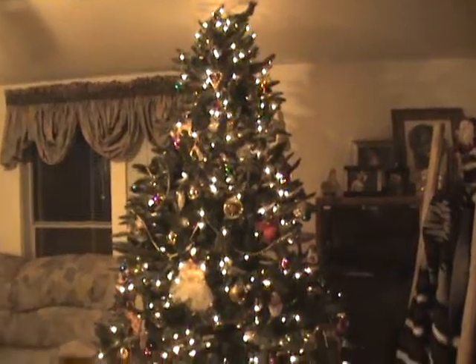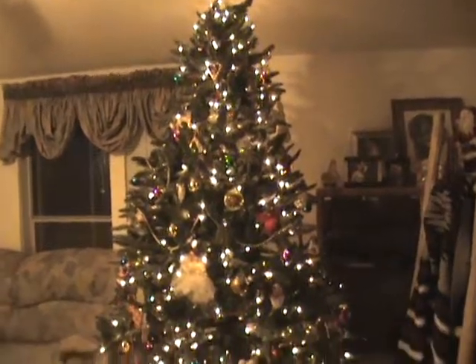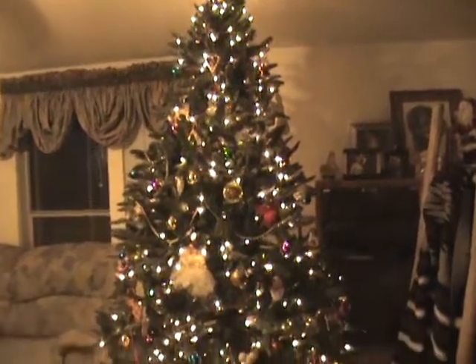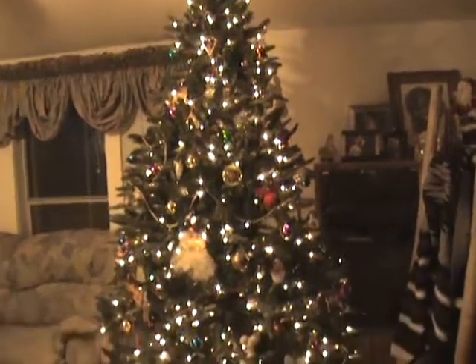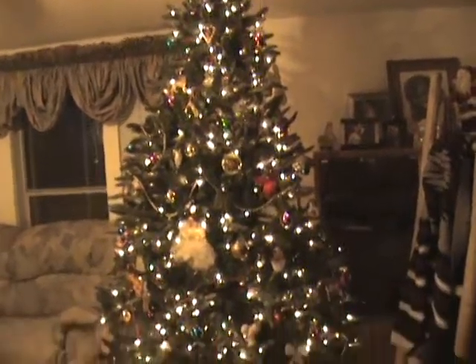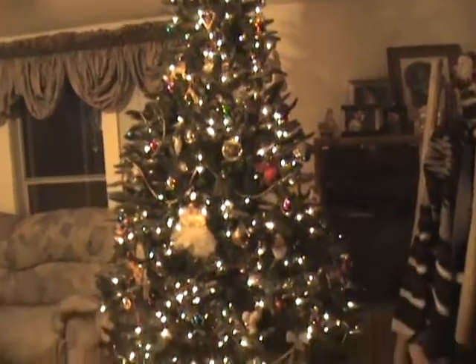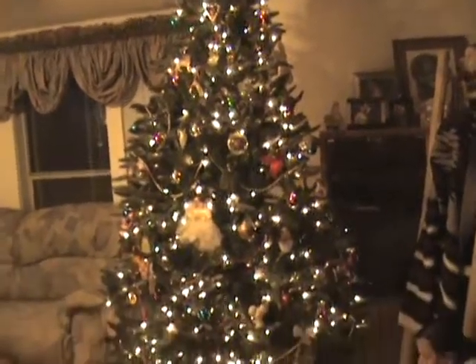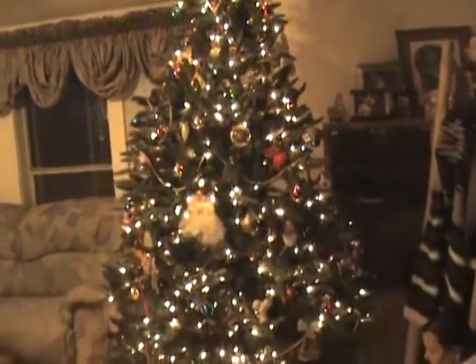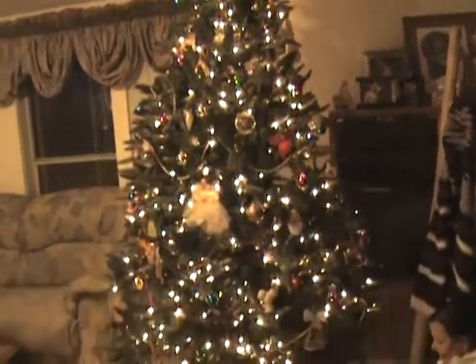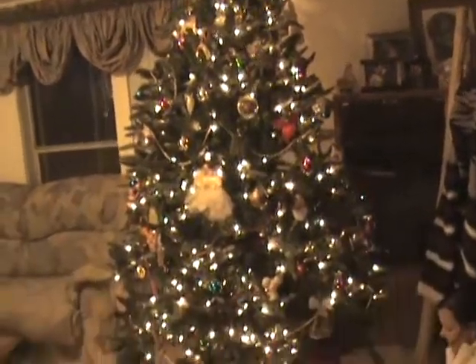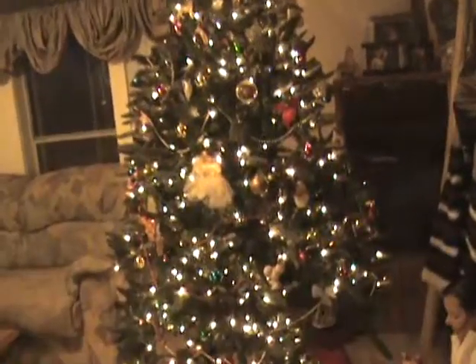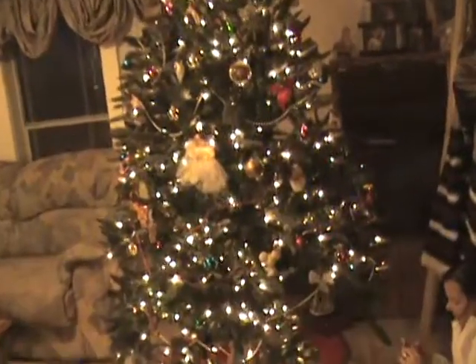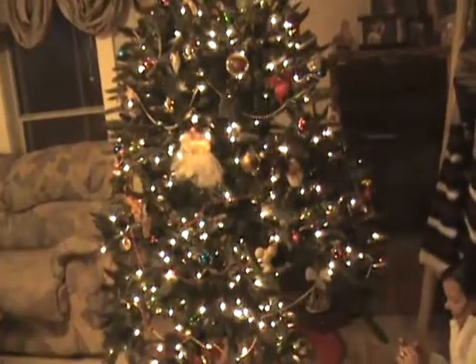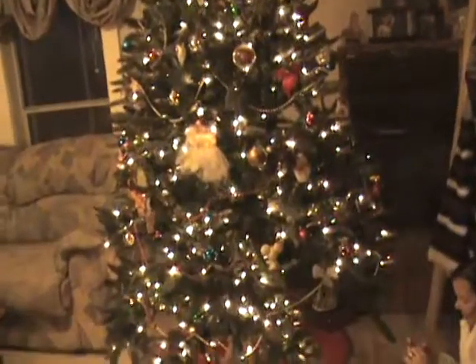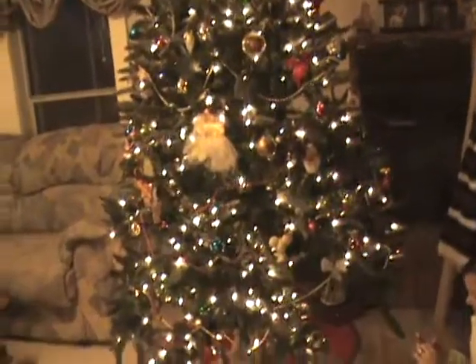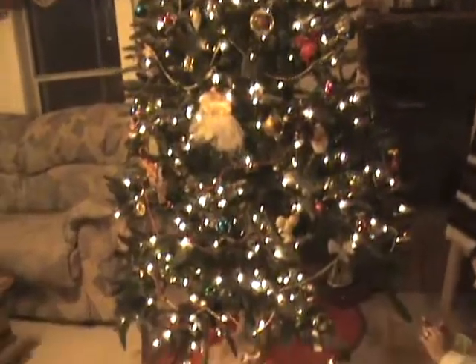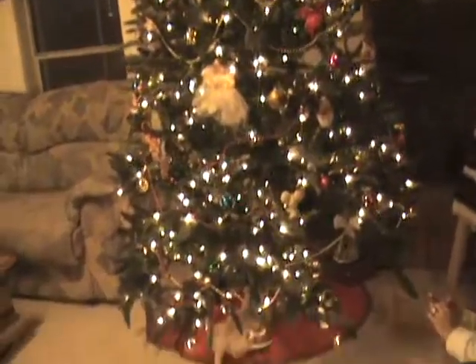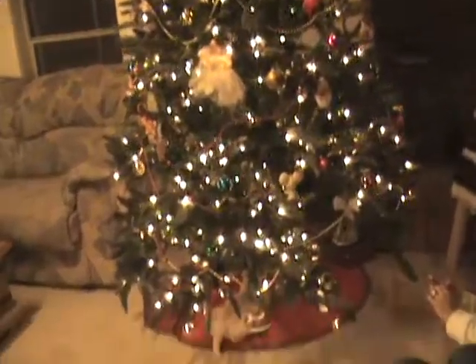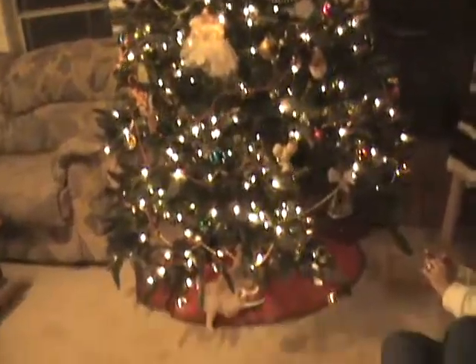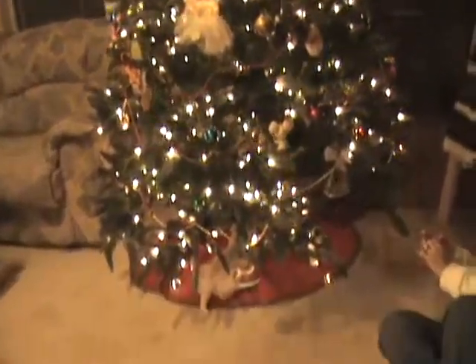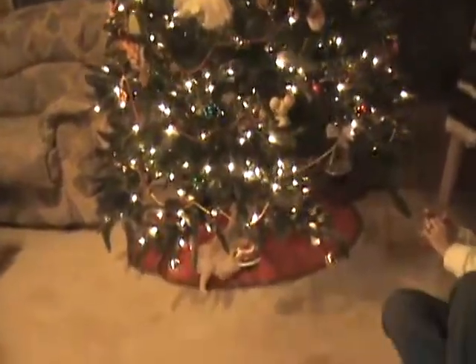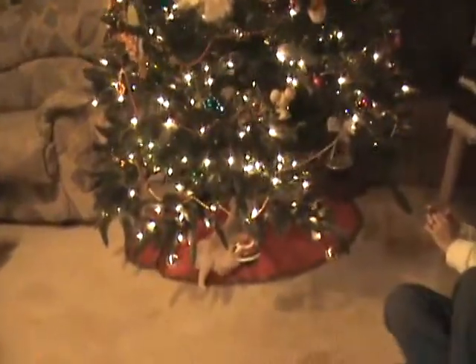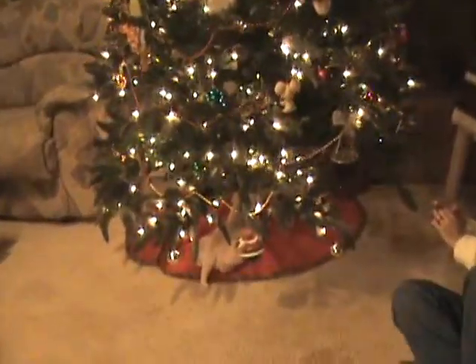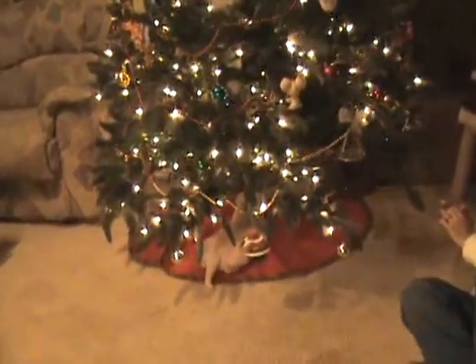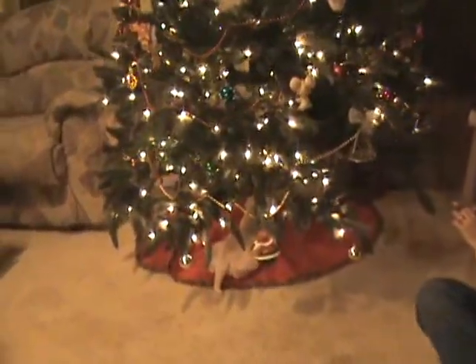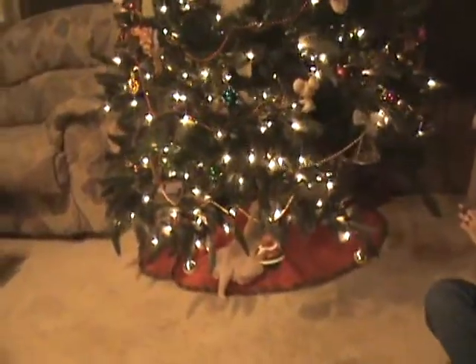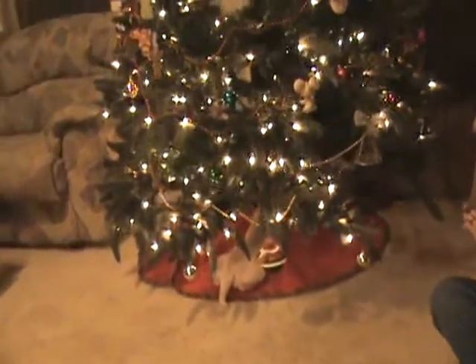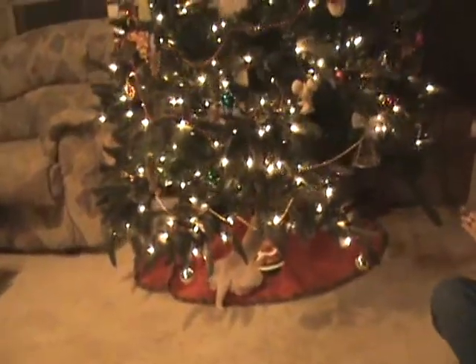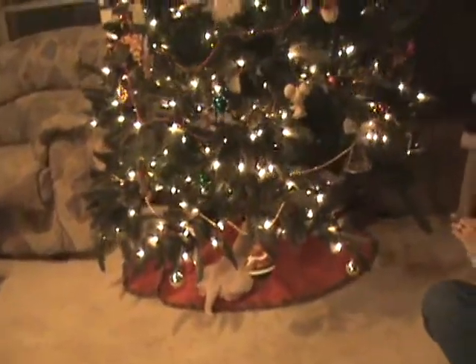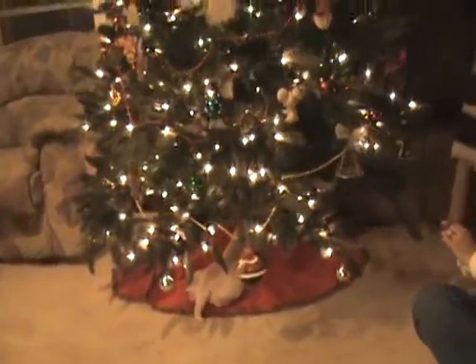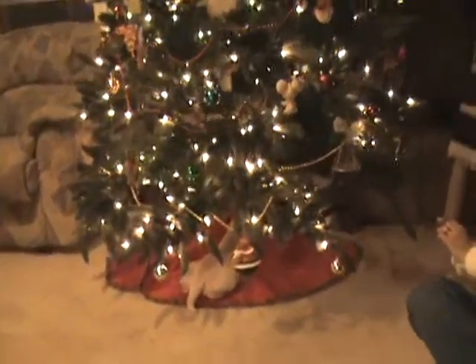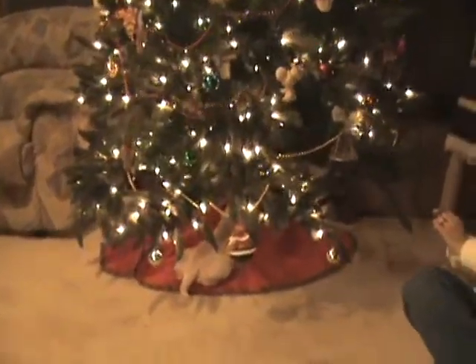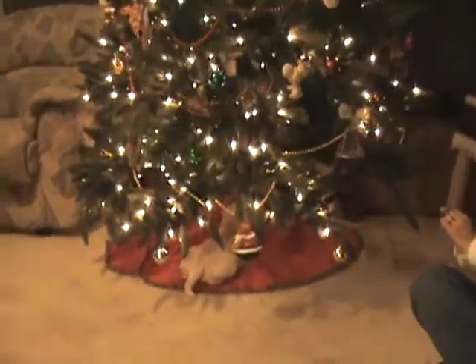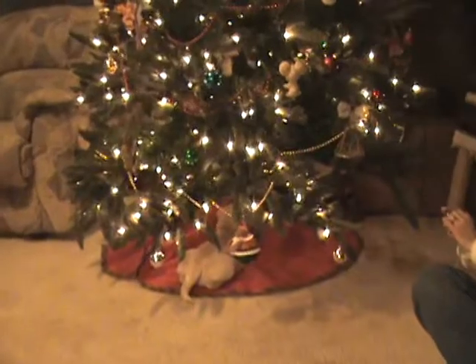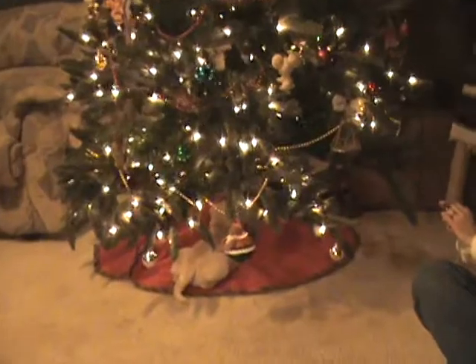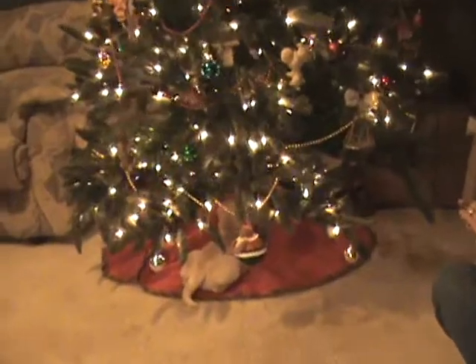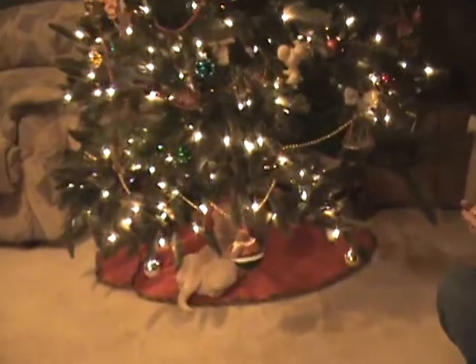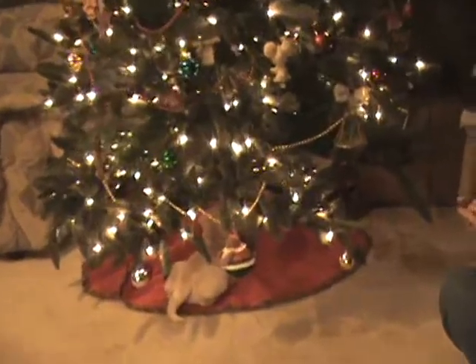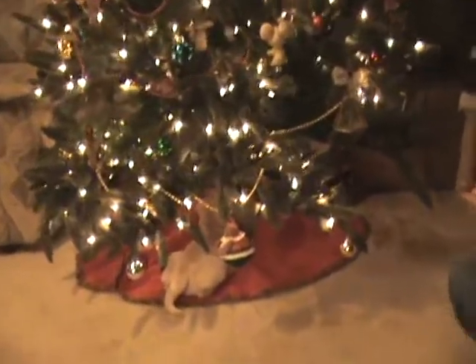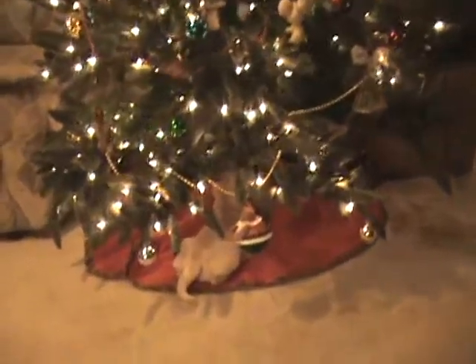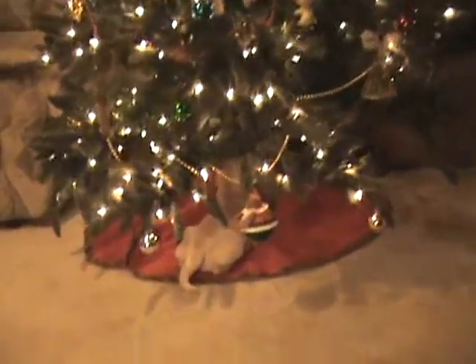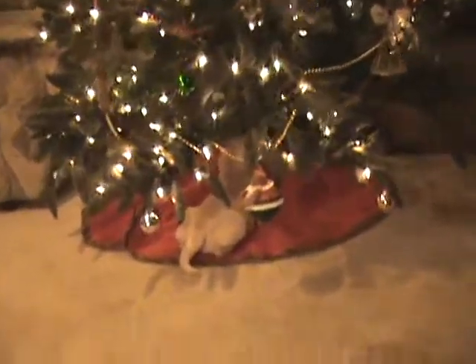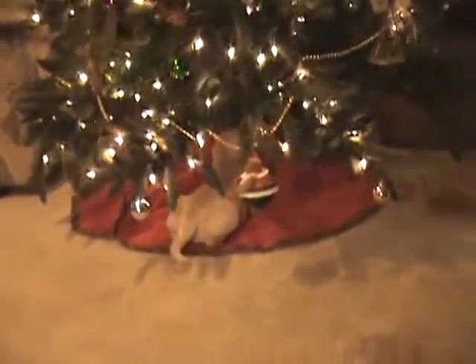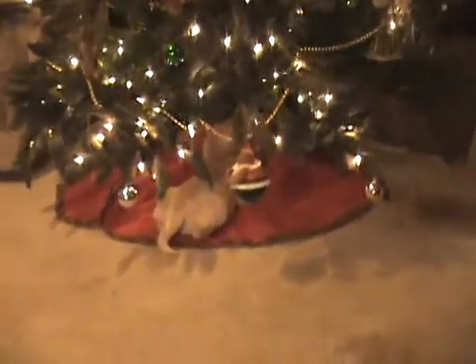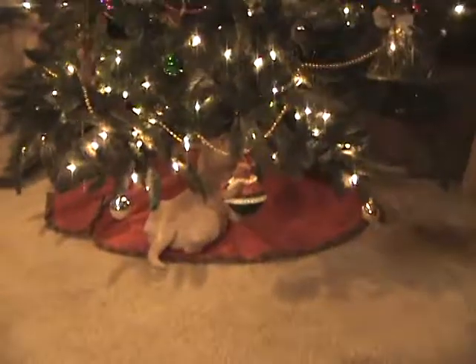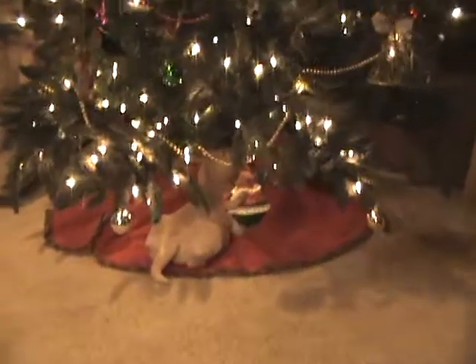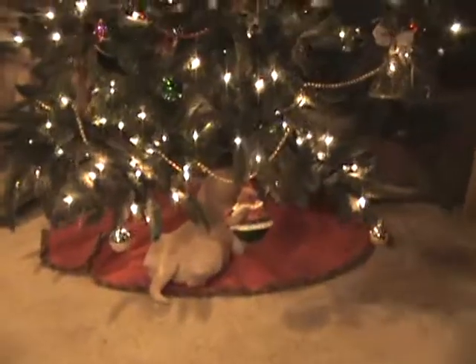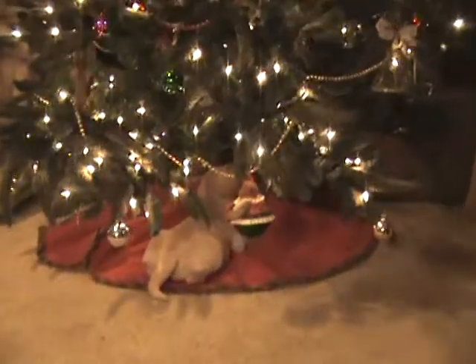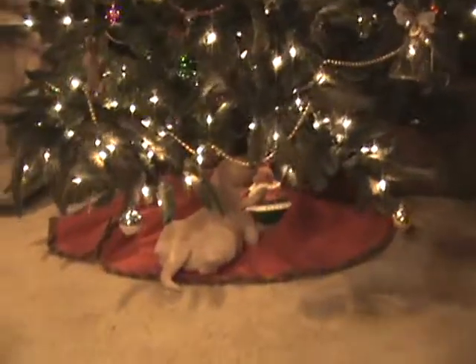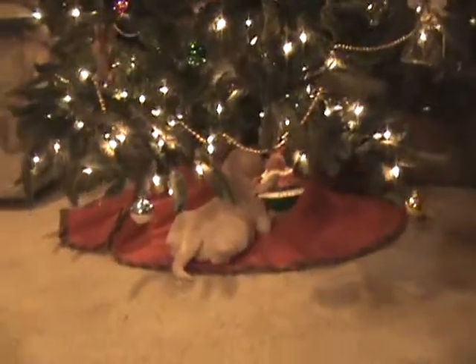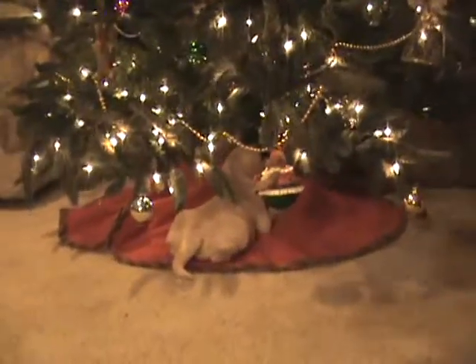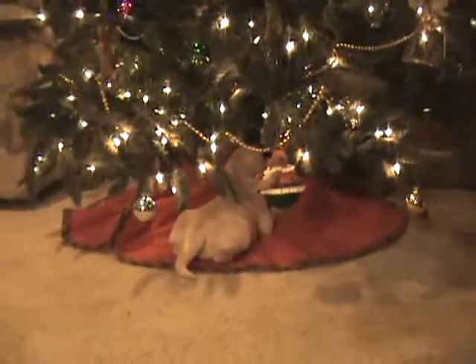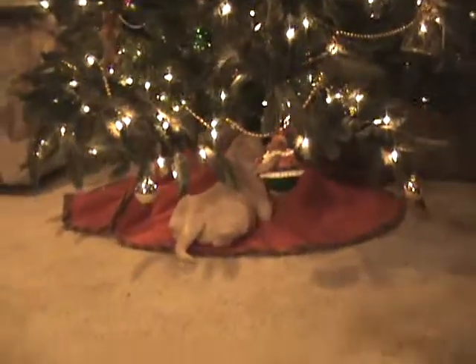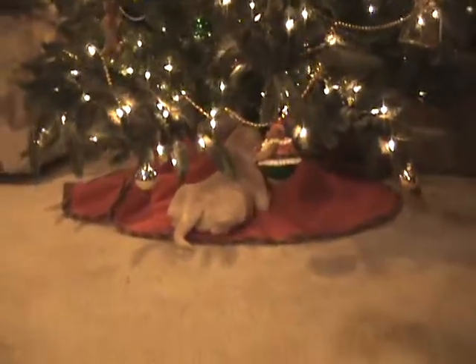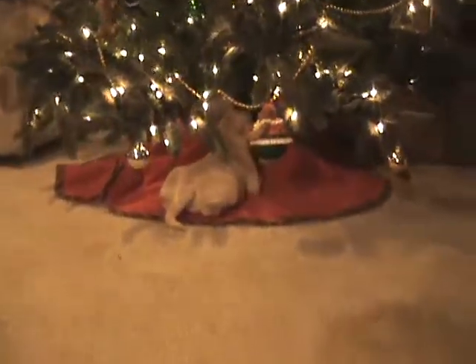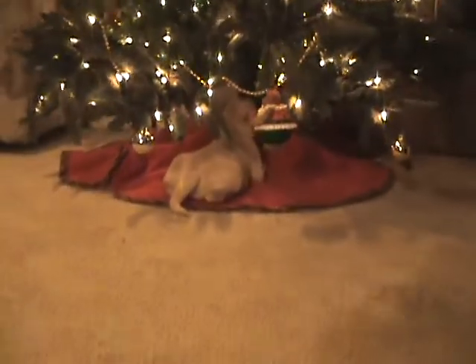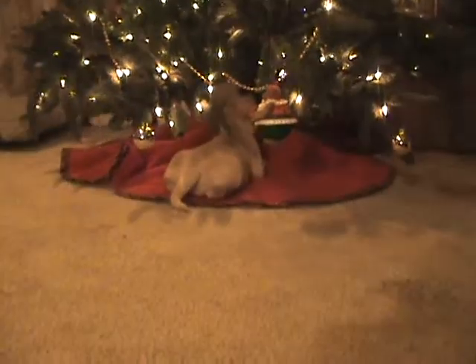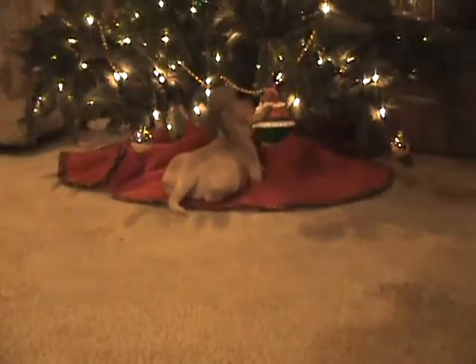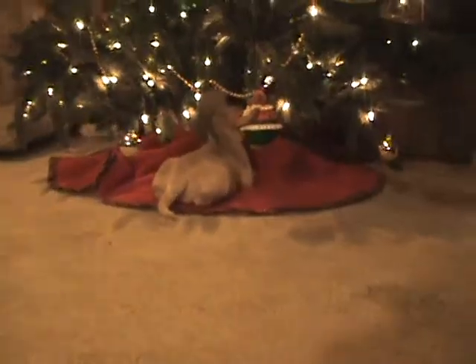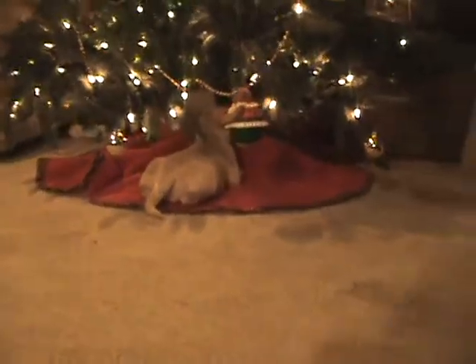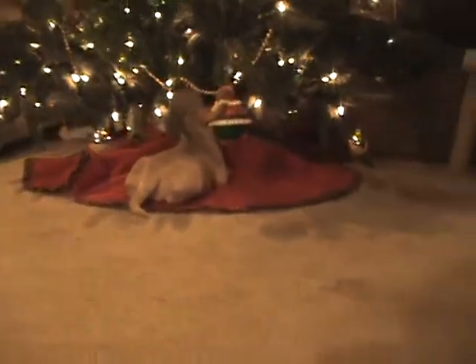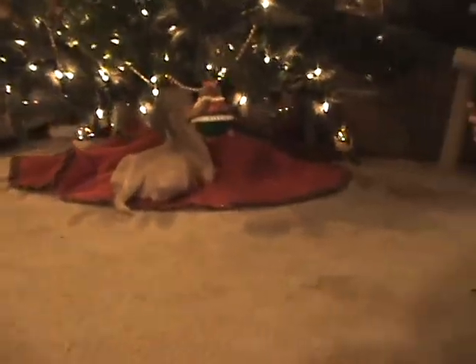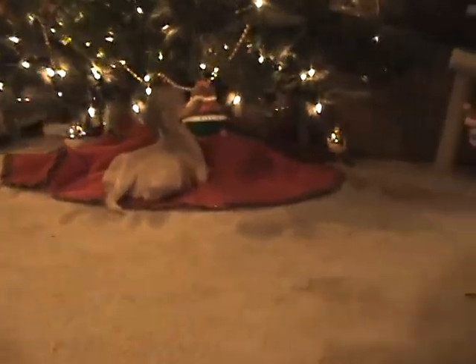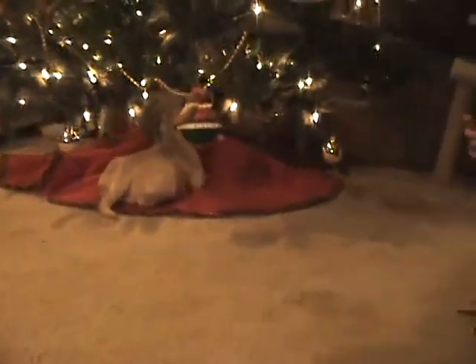Look at what little bundle we have under the tree. Hey, Olive. That's our Olive puppy.